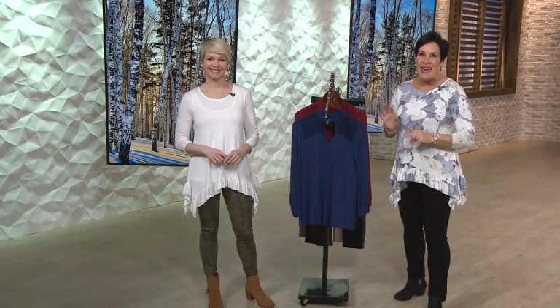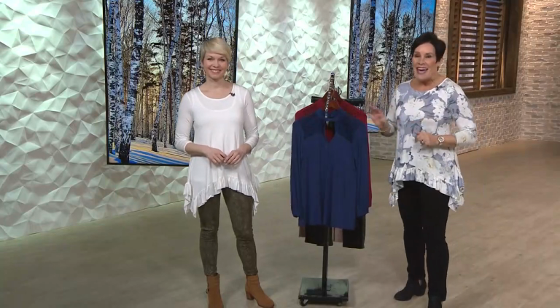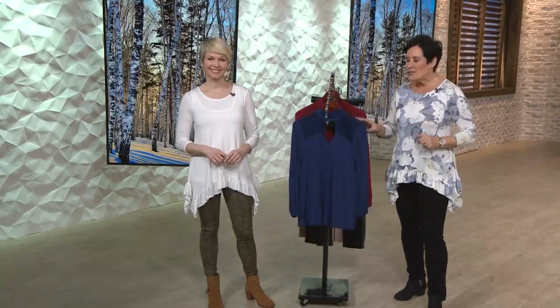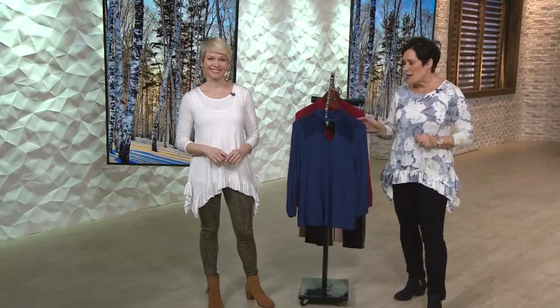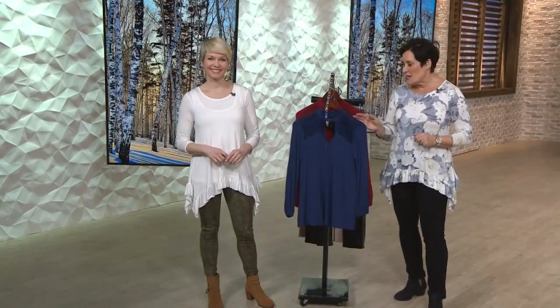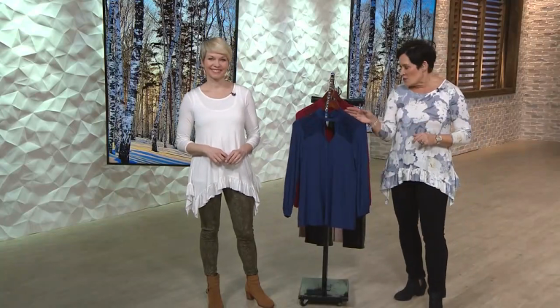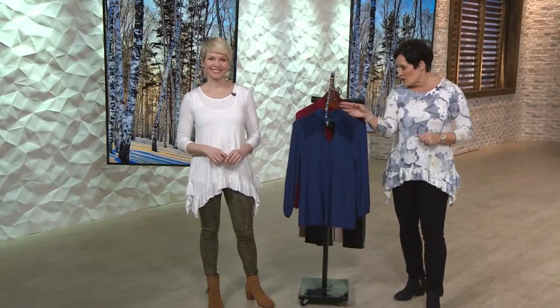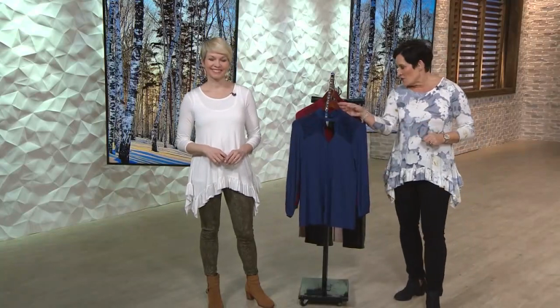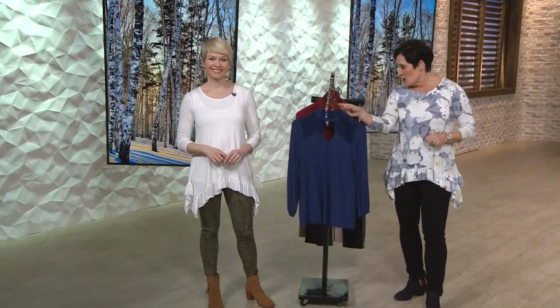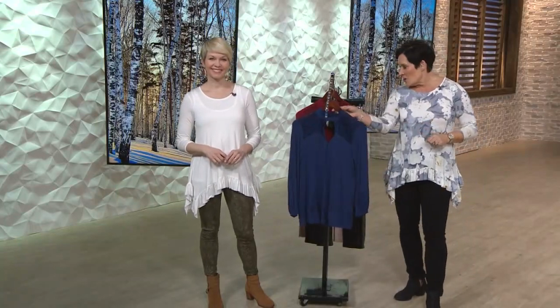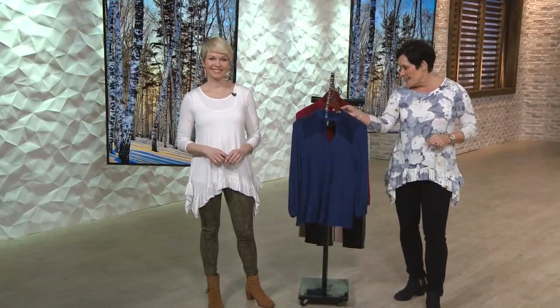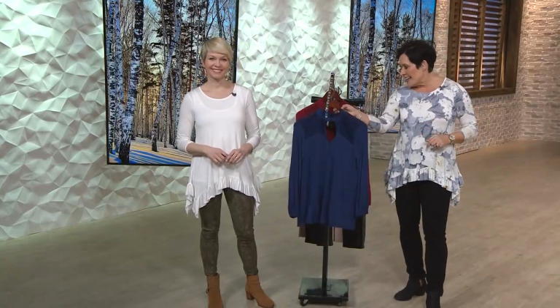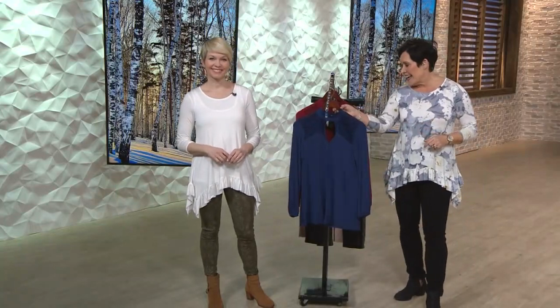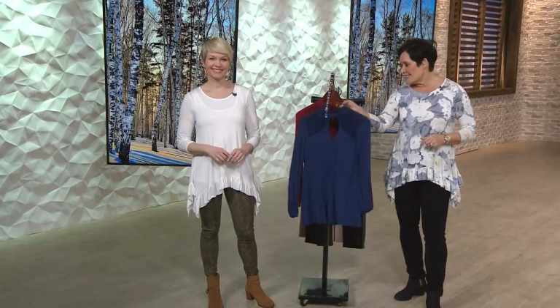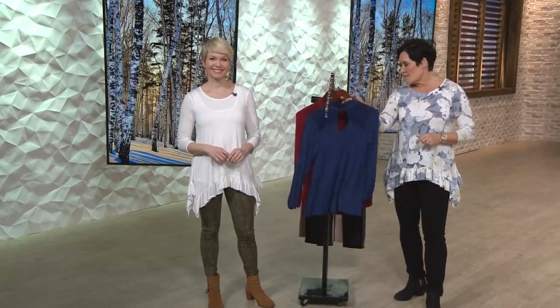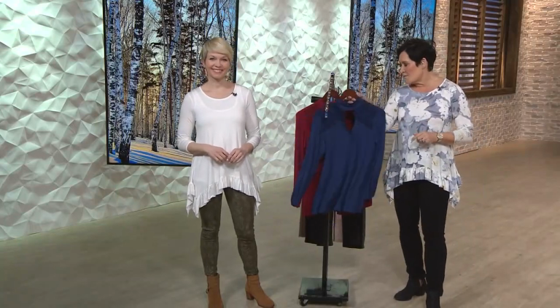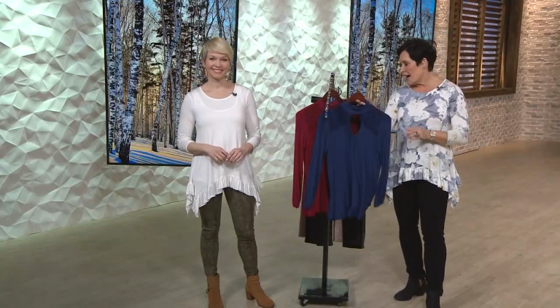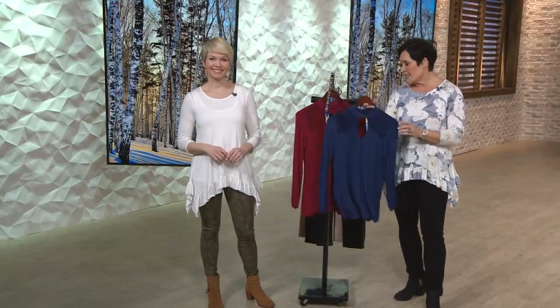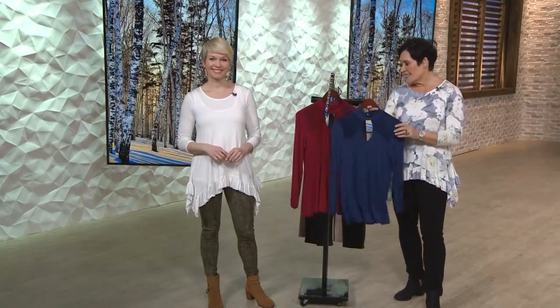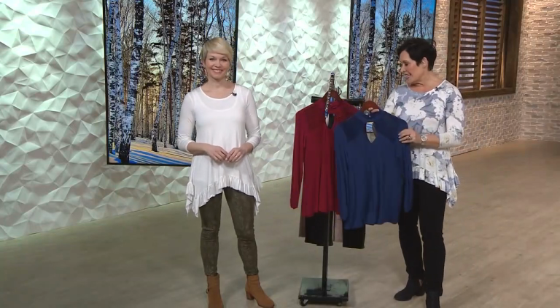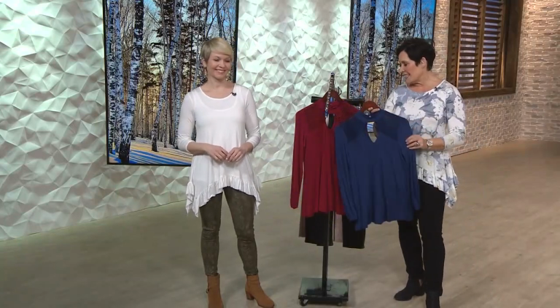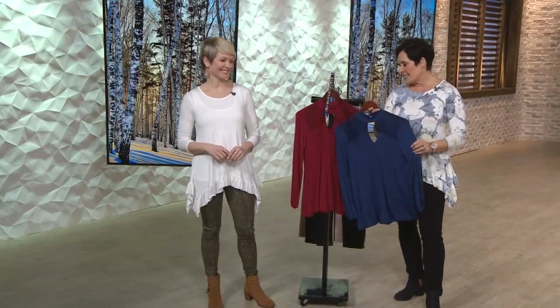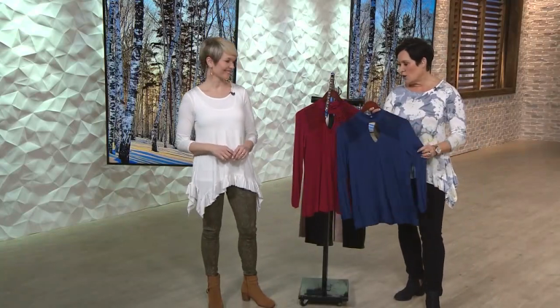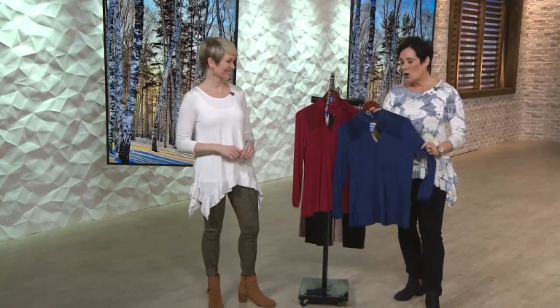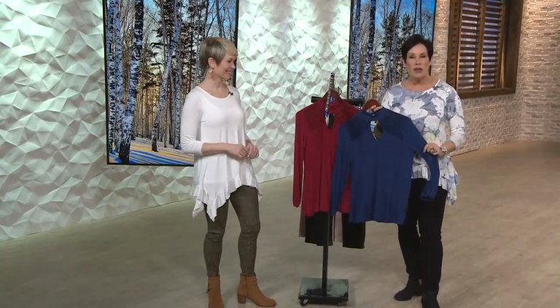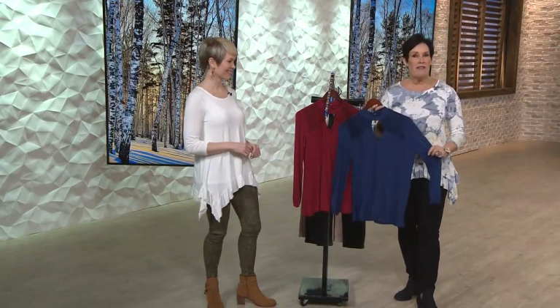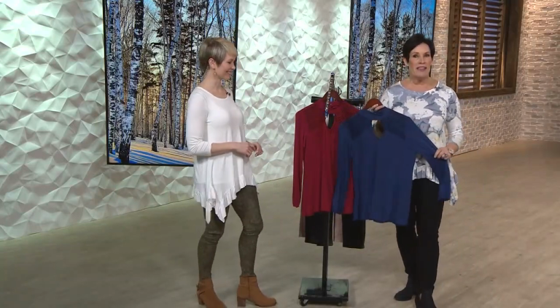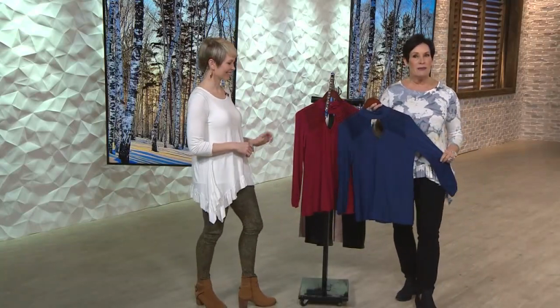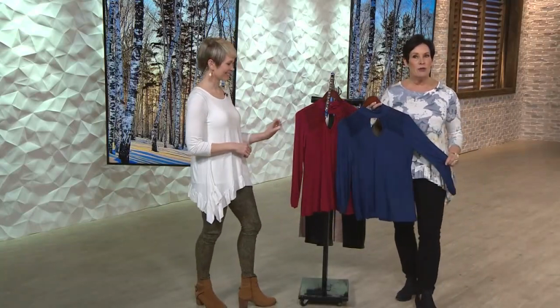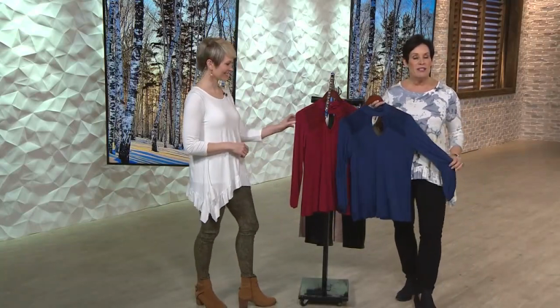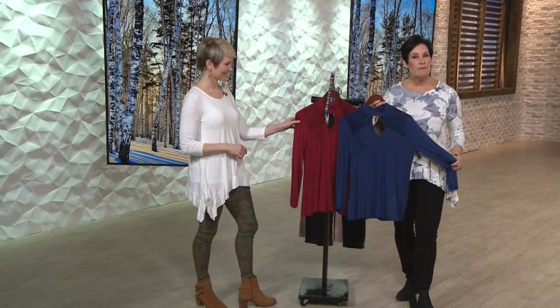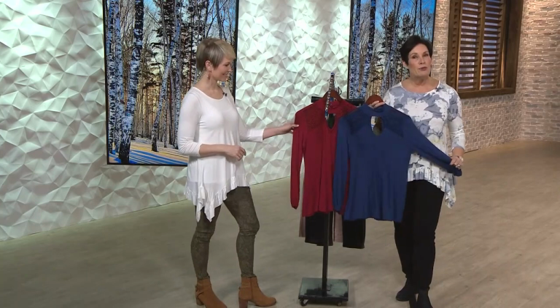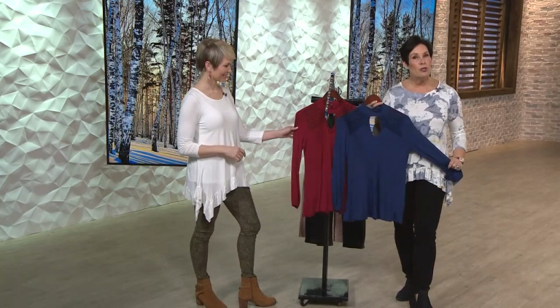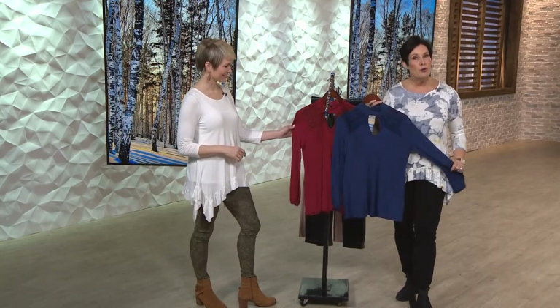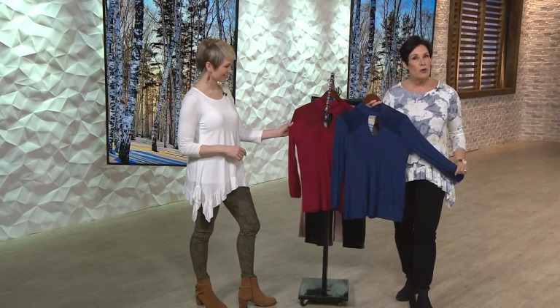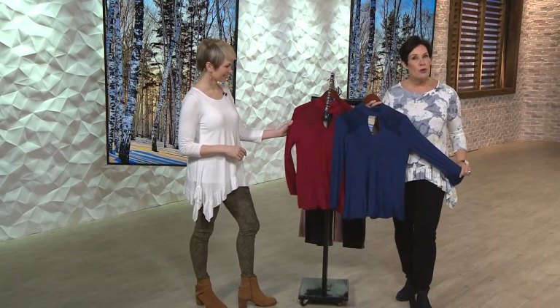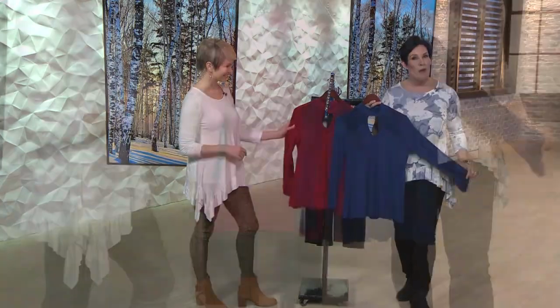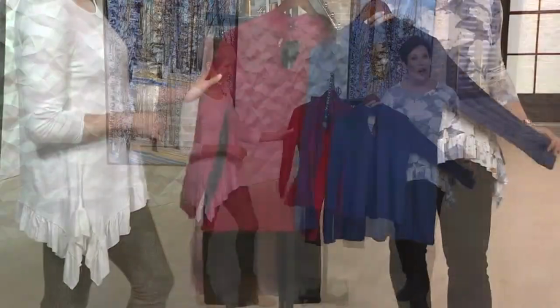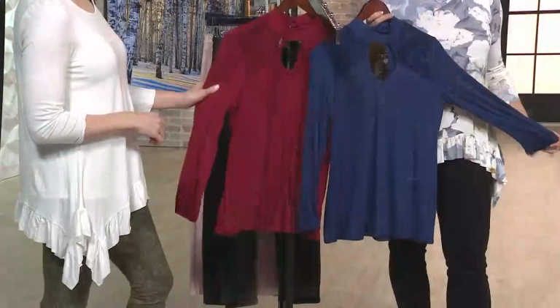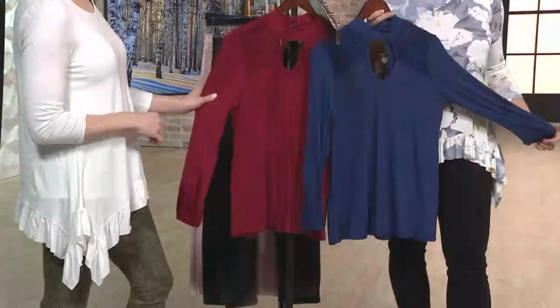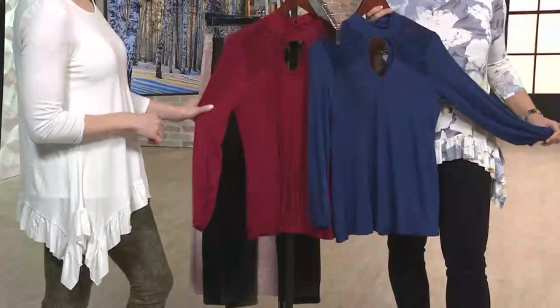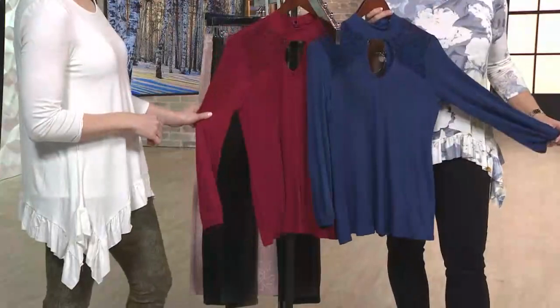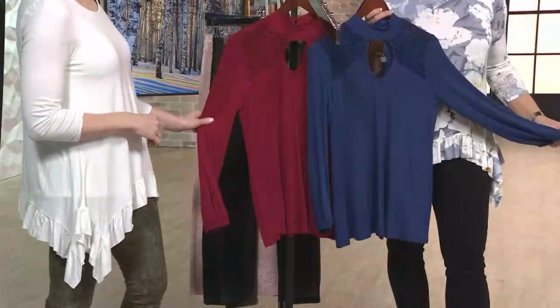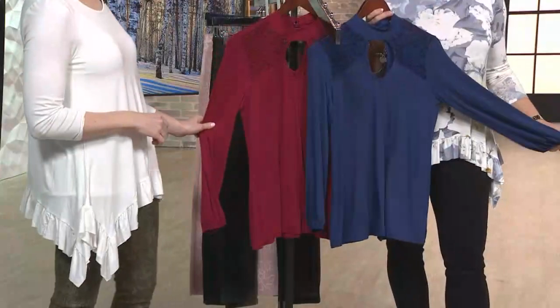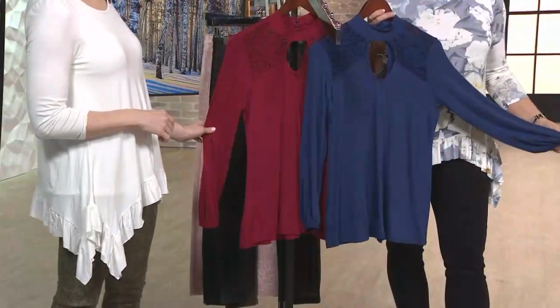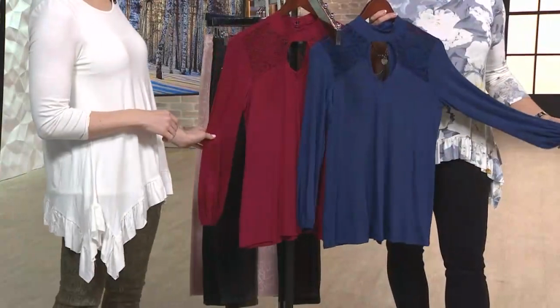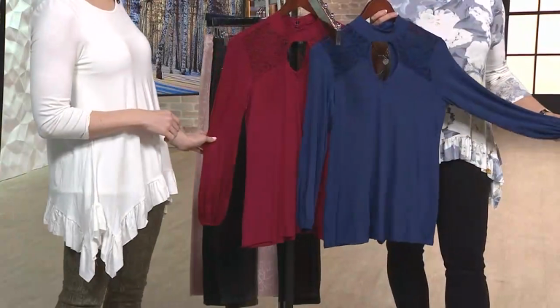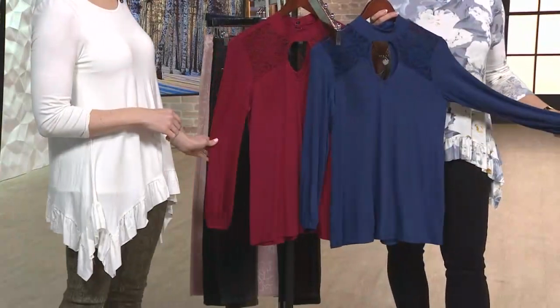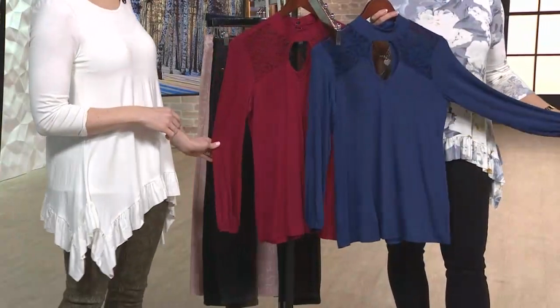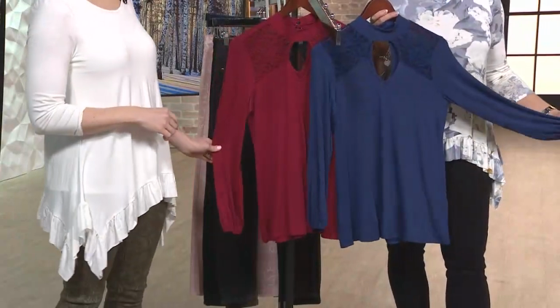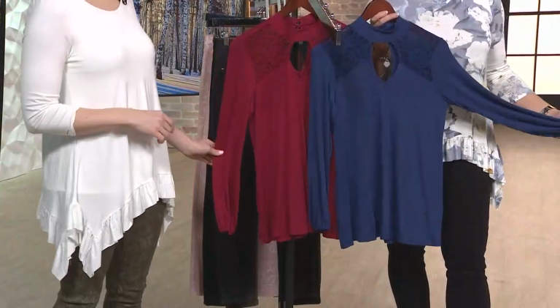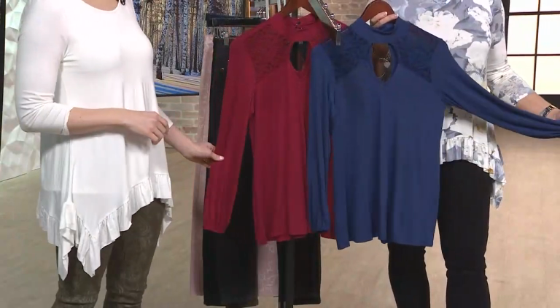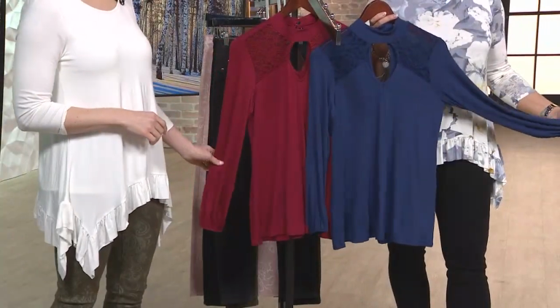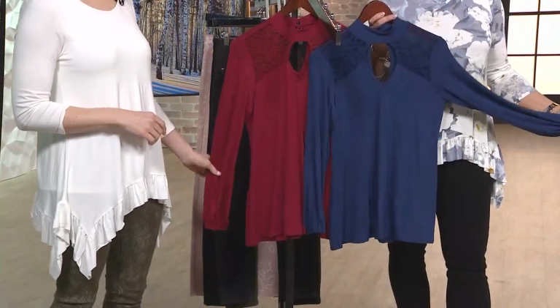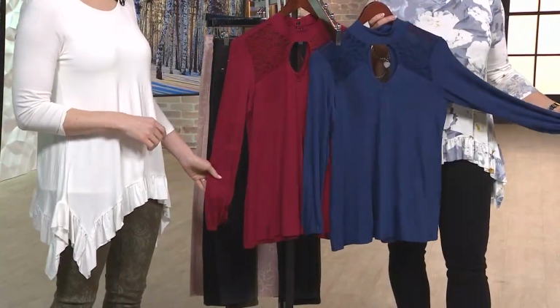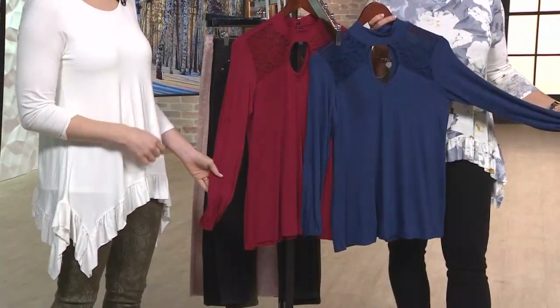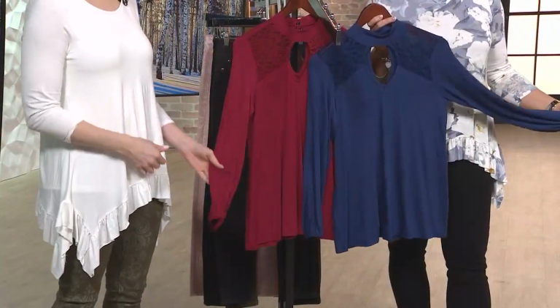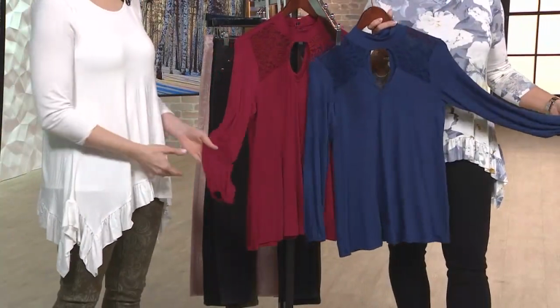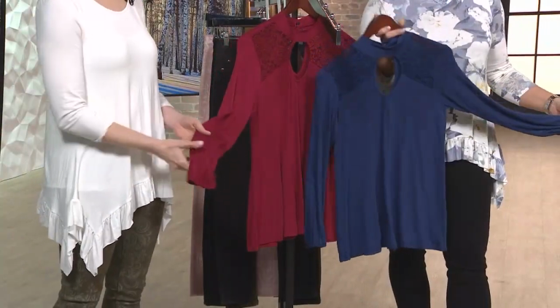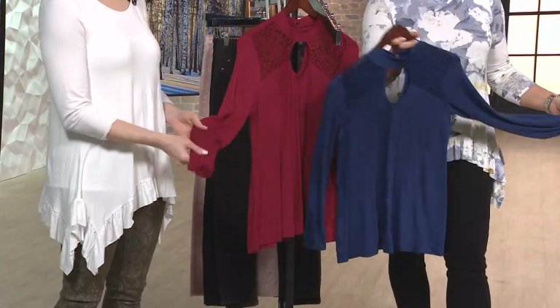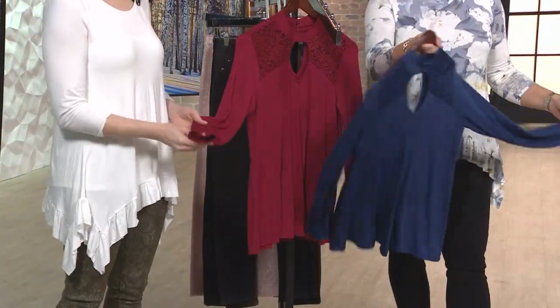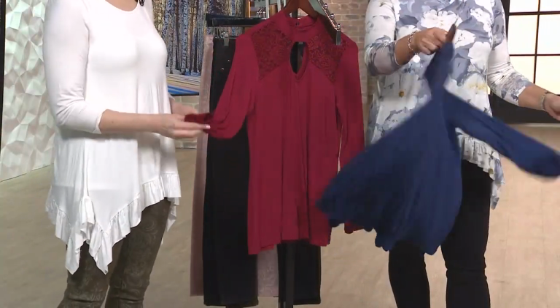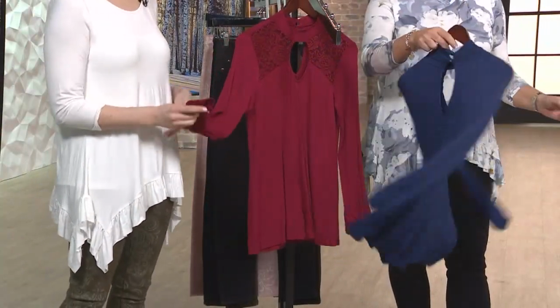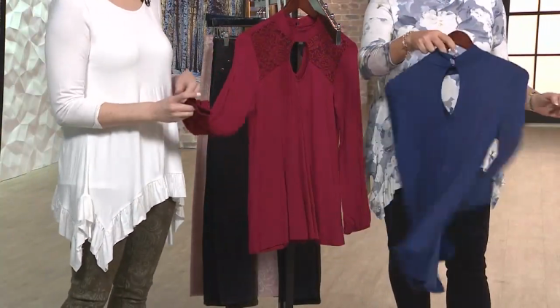As we introduce our next mock neck keyhole, available in blue or wine, 739-513, for $18.99.